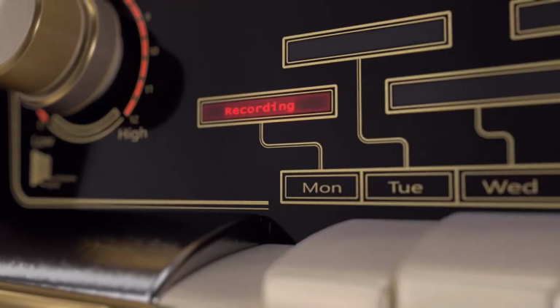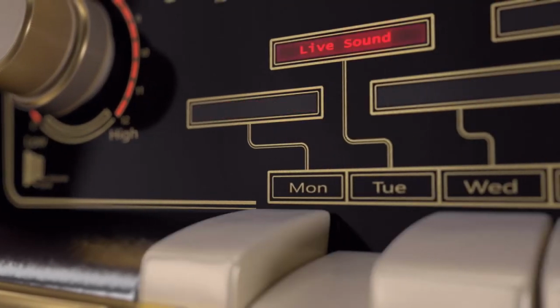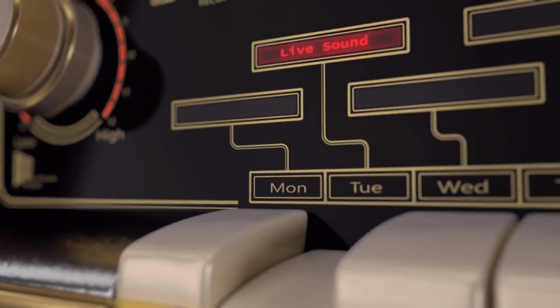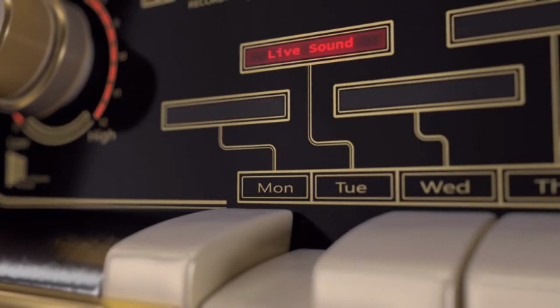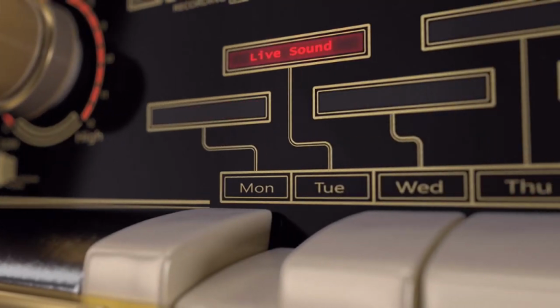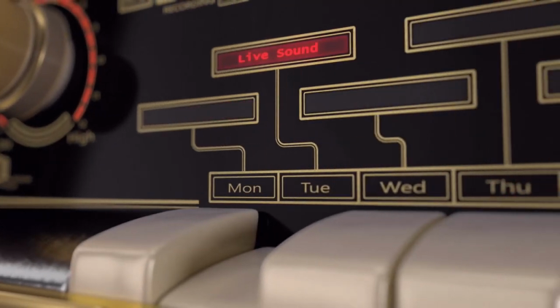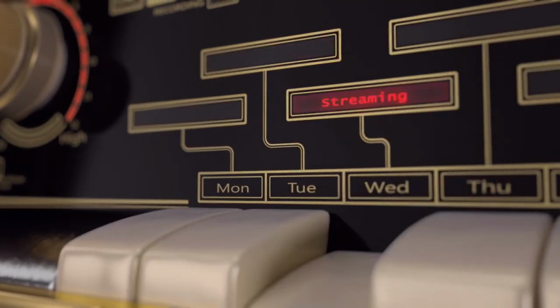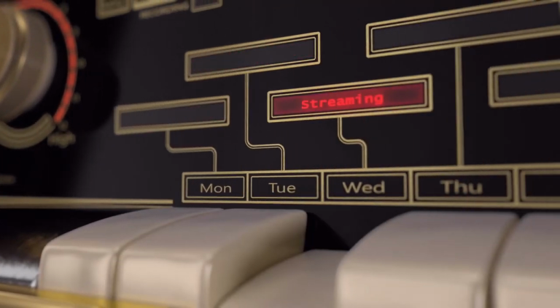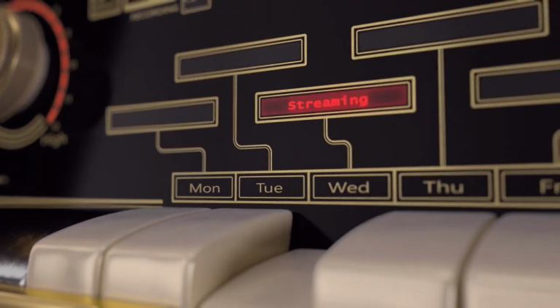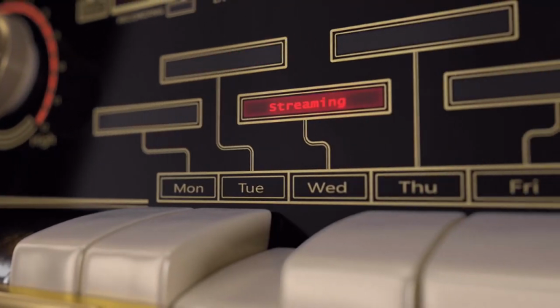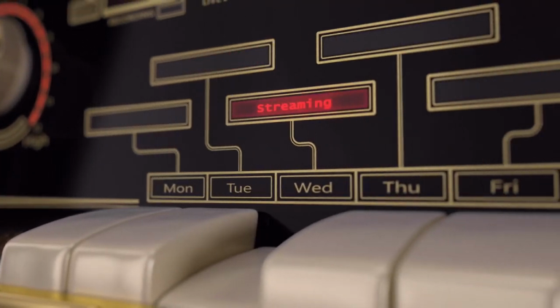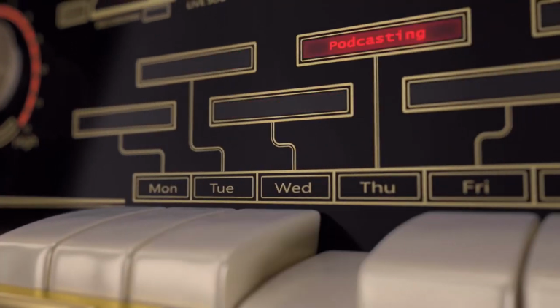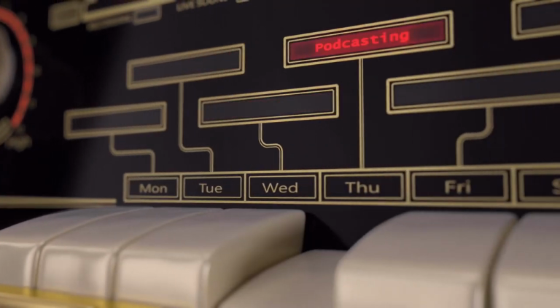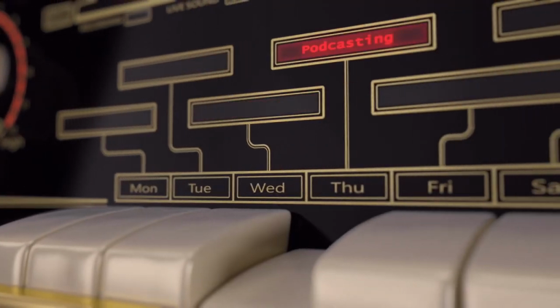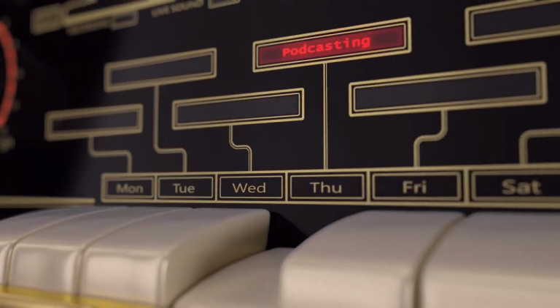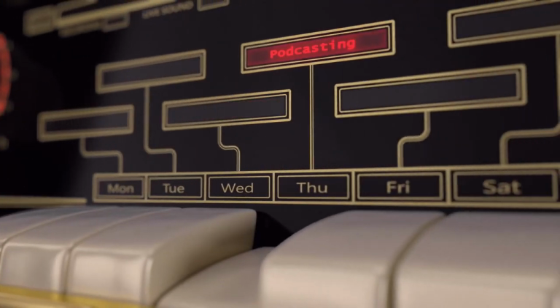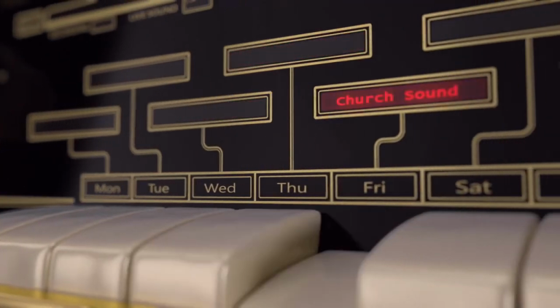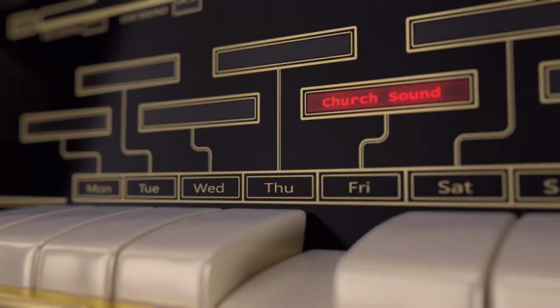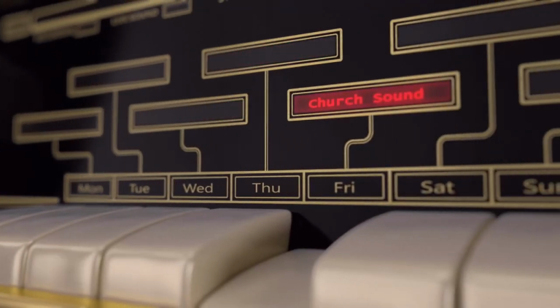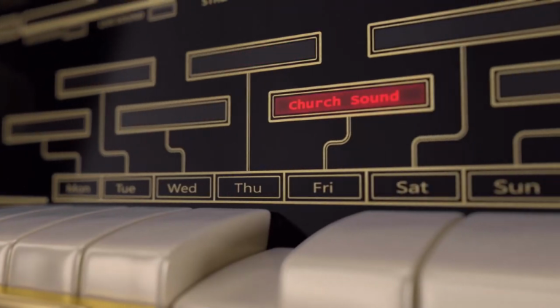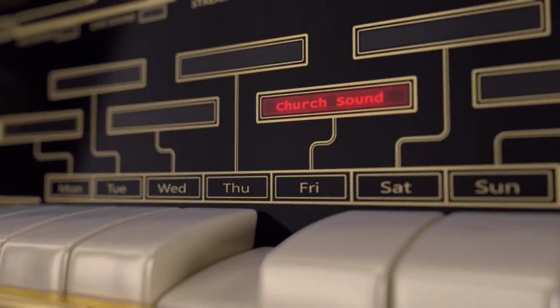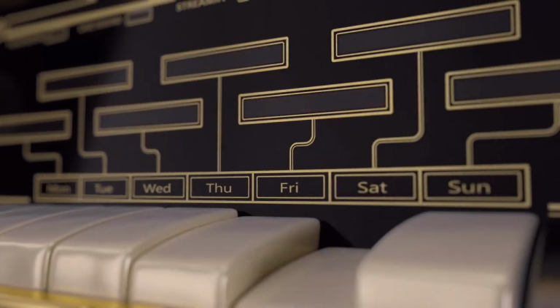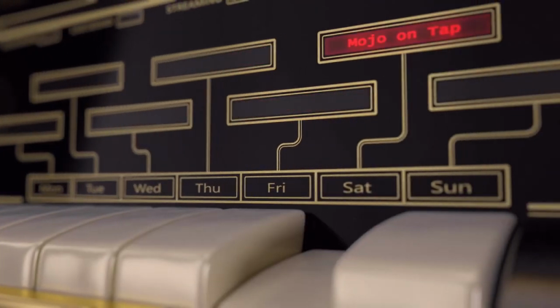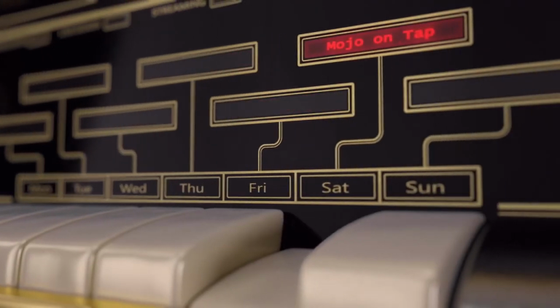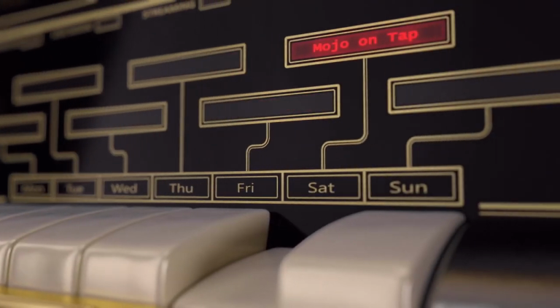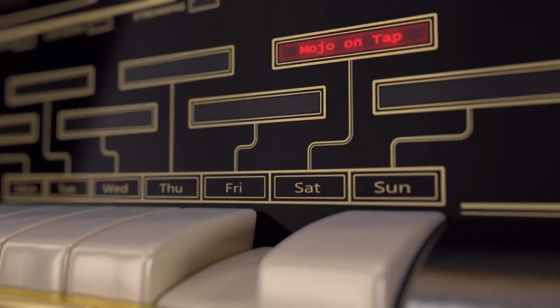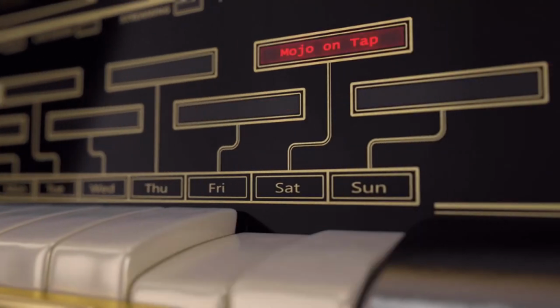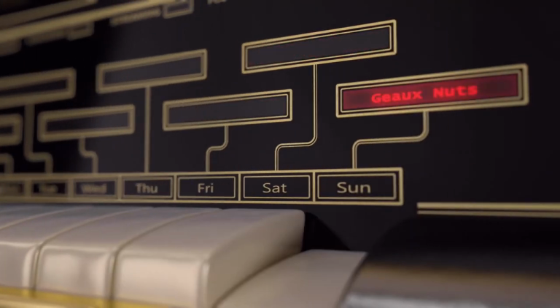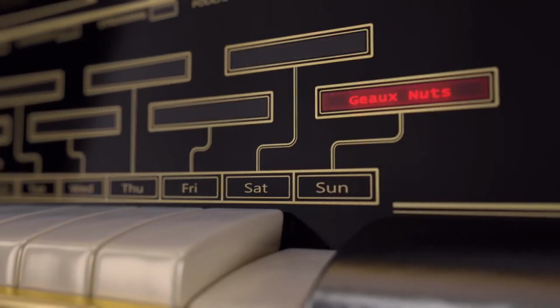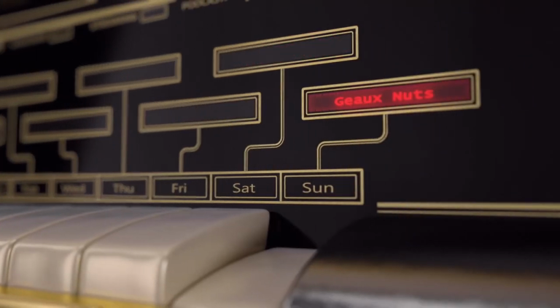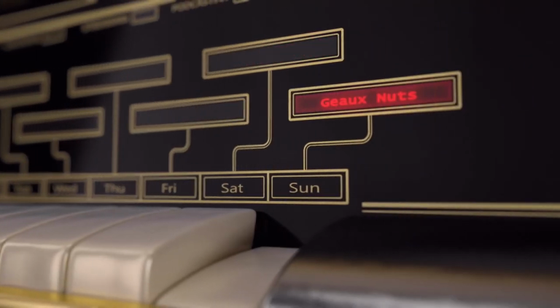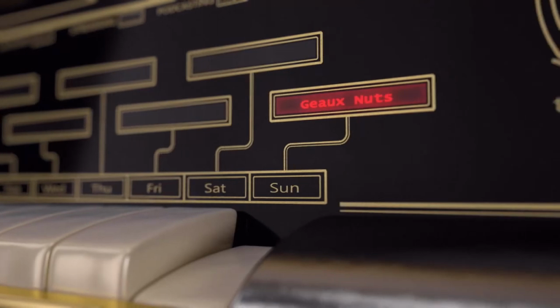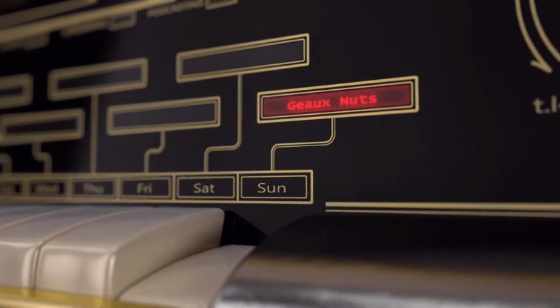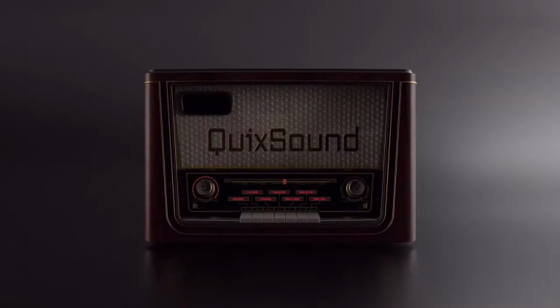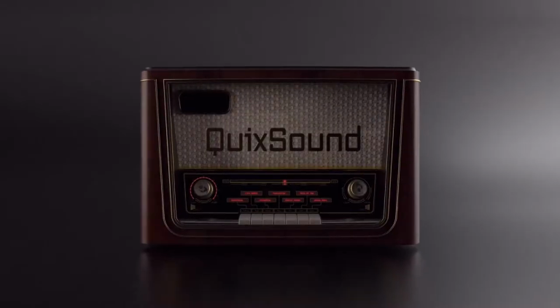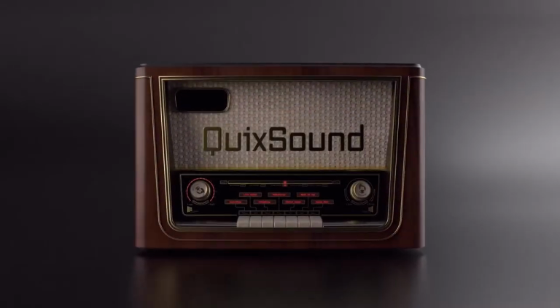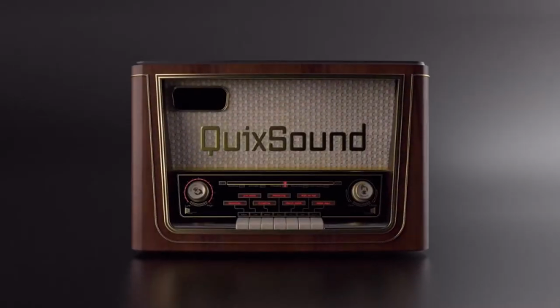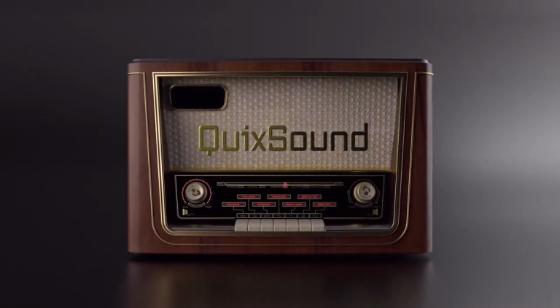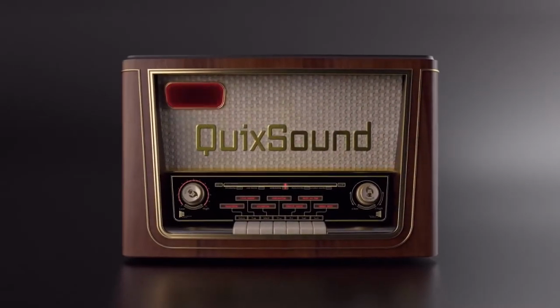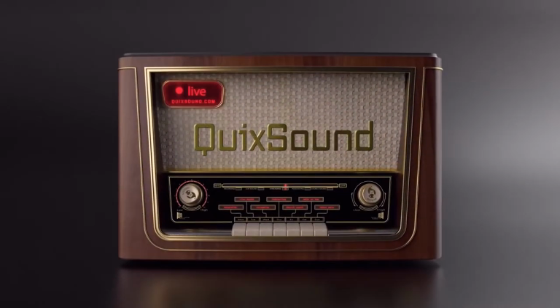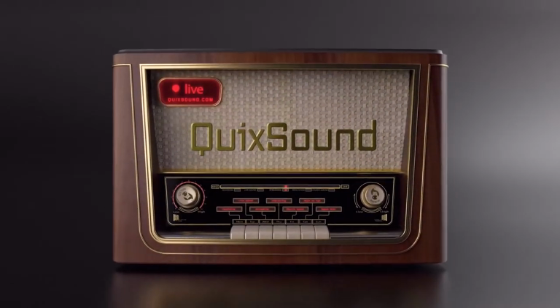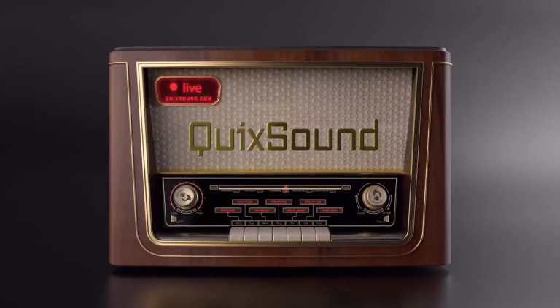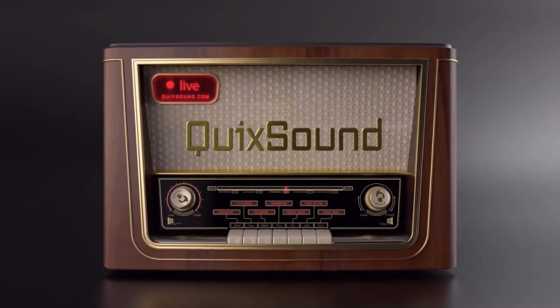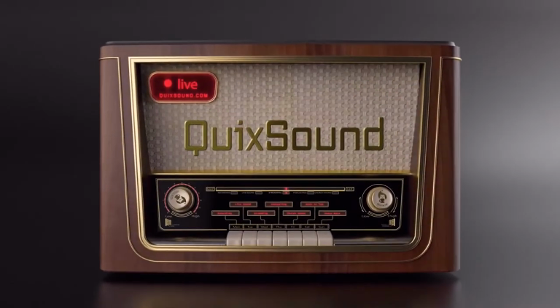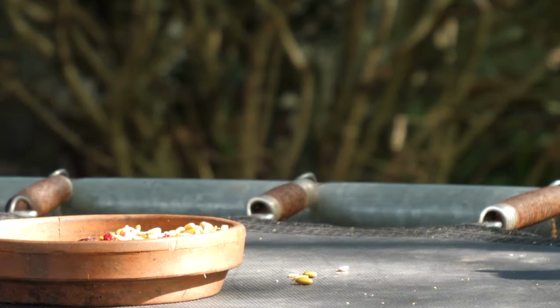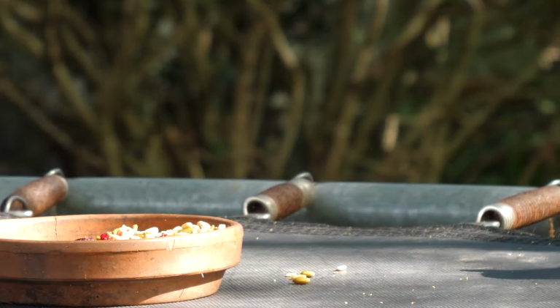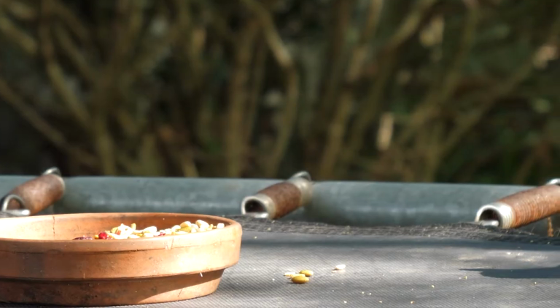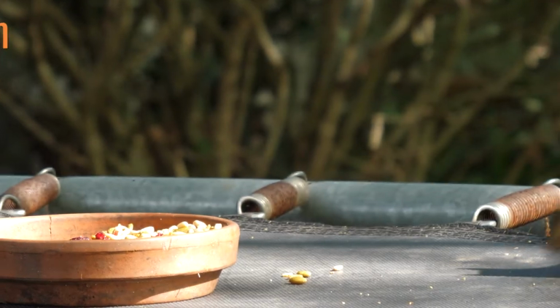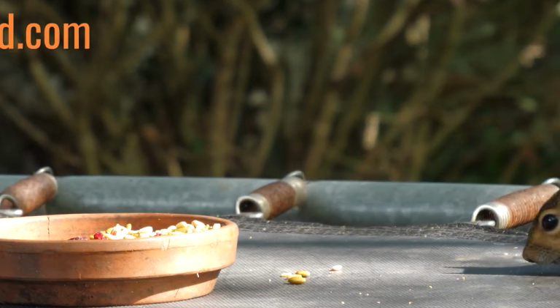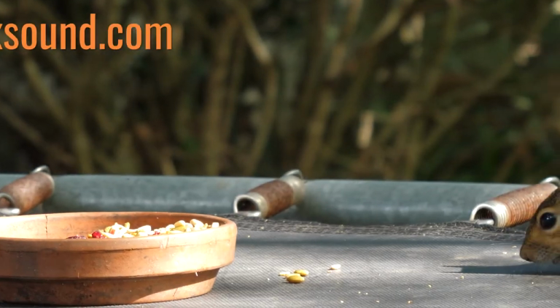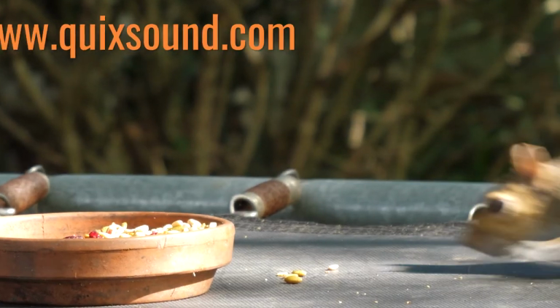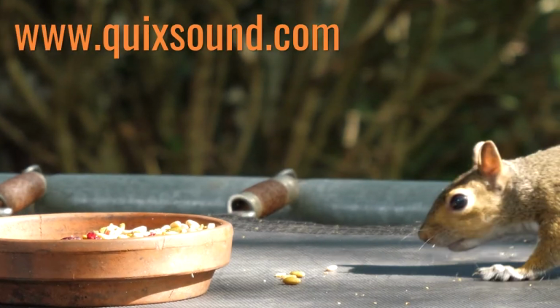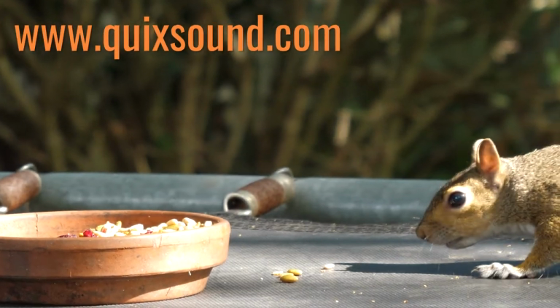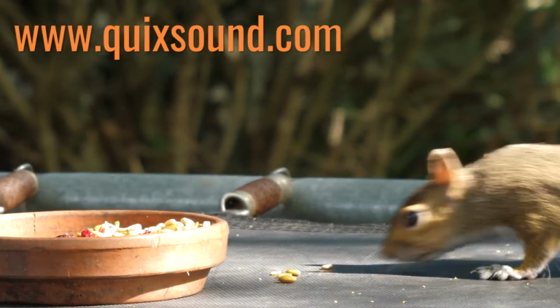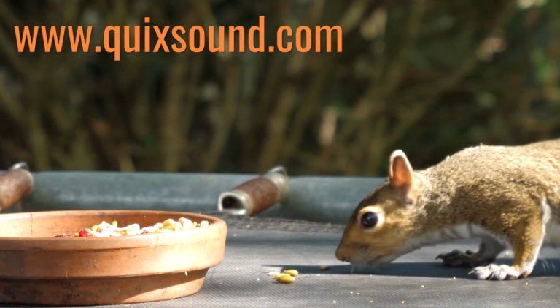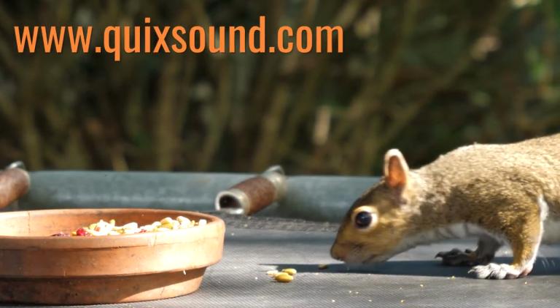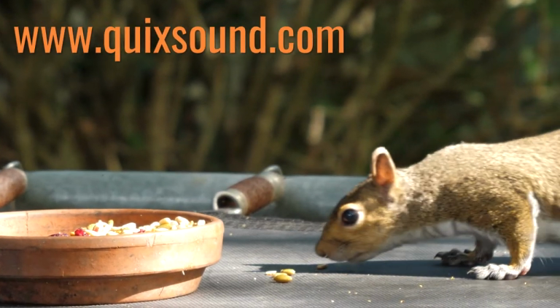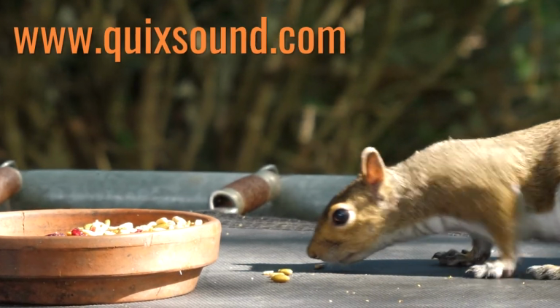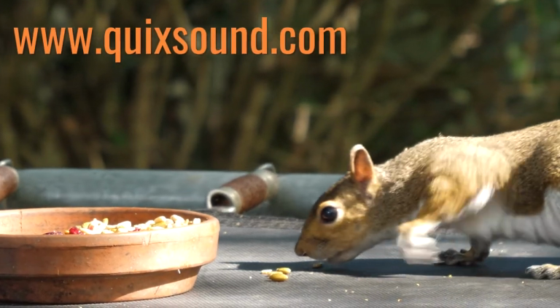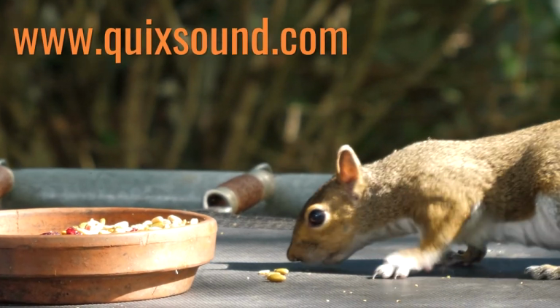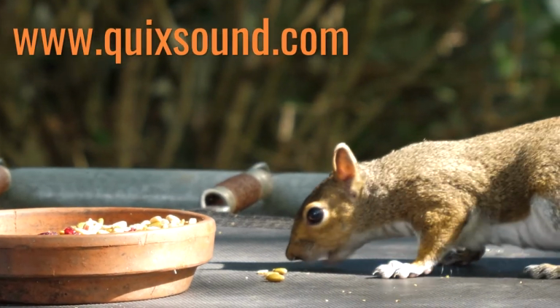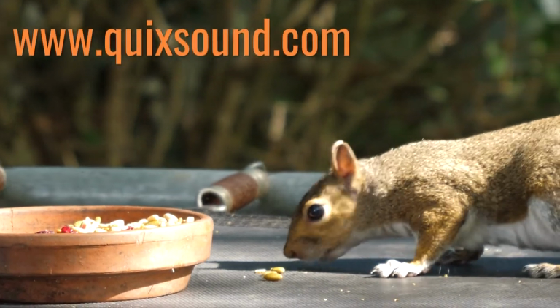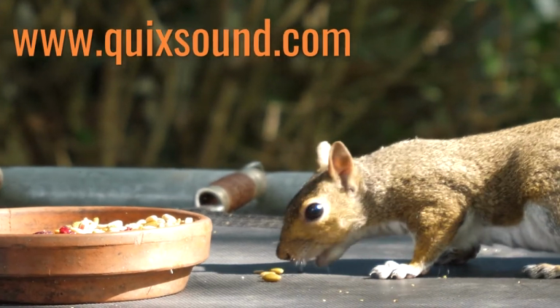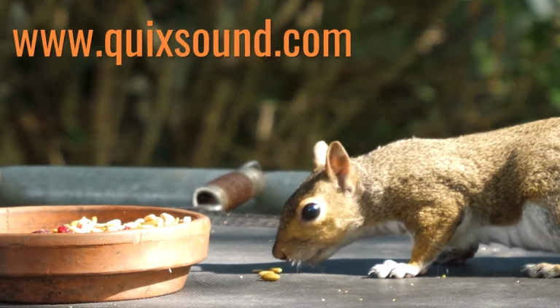Recording, live sound, streaming, podcasting, church sound — QuickSound has mojo on tap so you can go nuts.